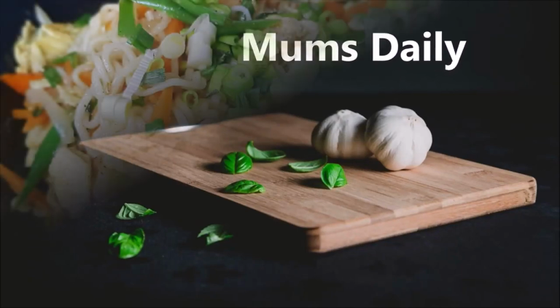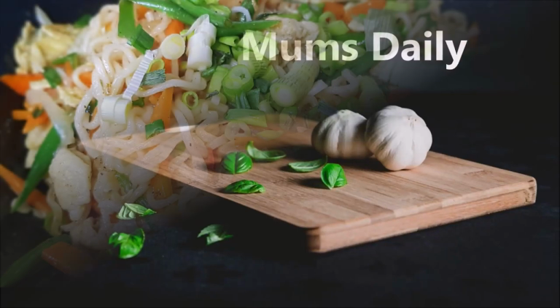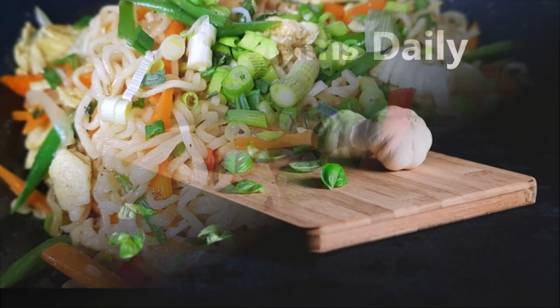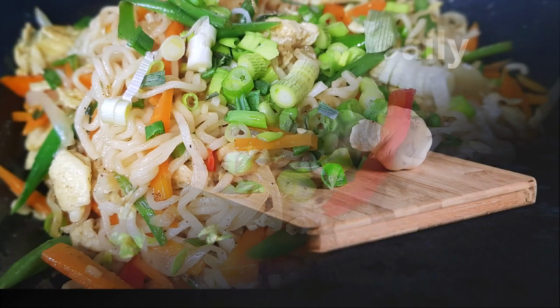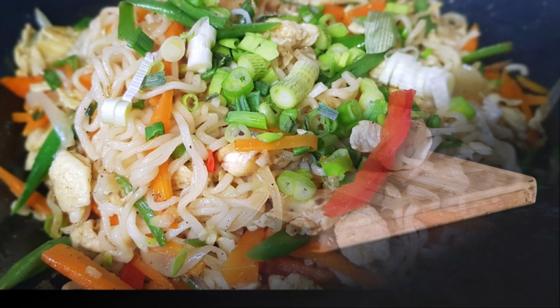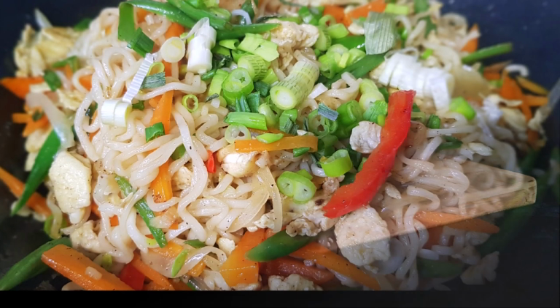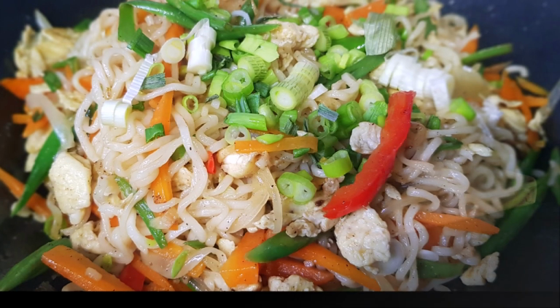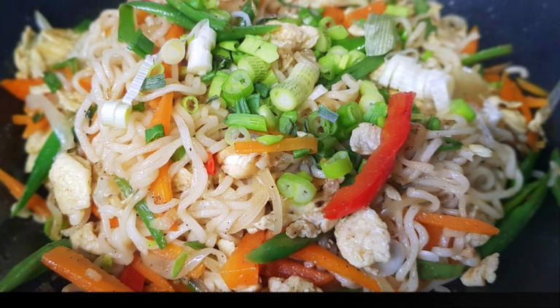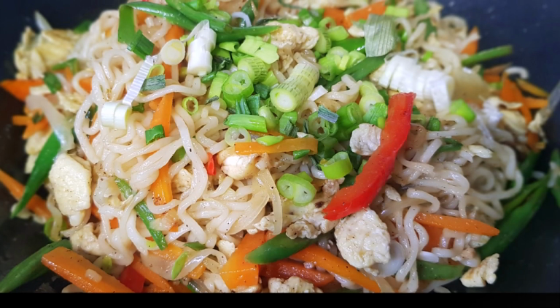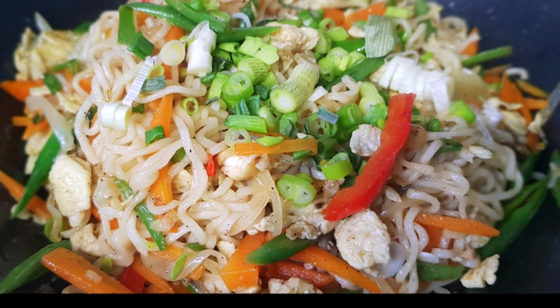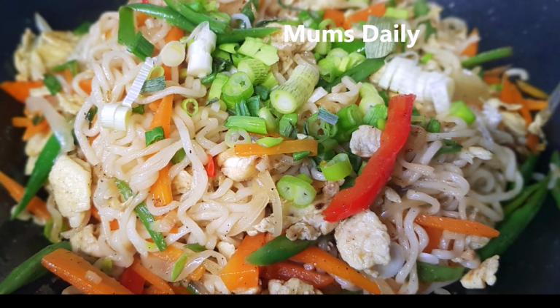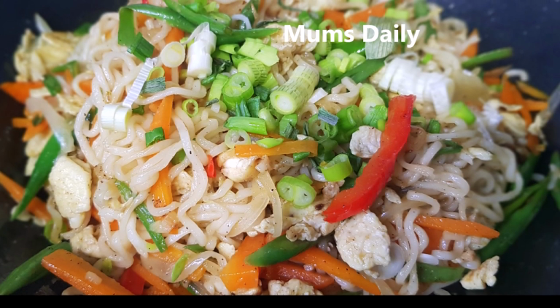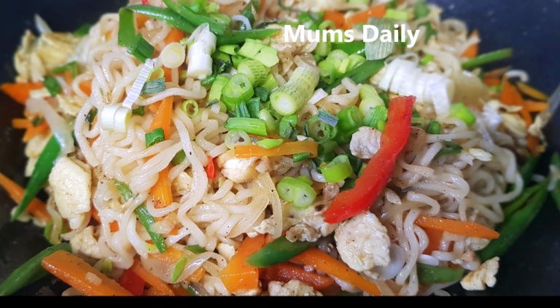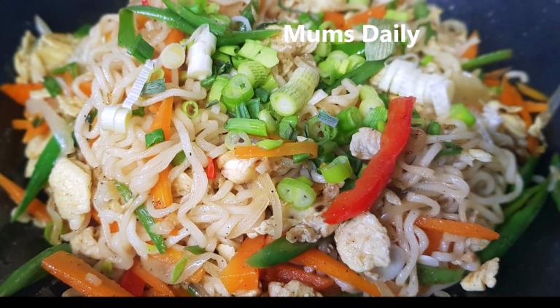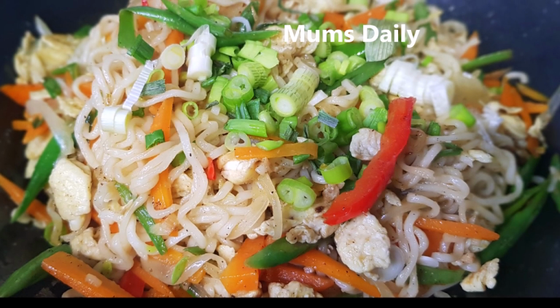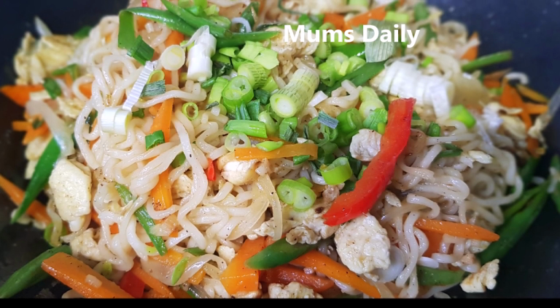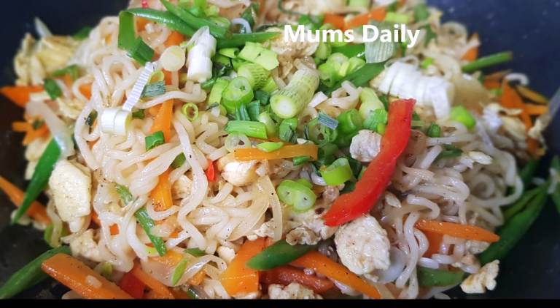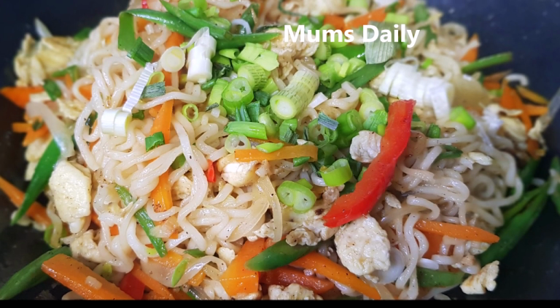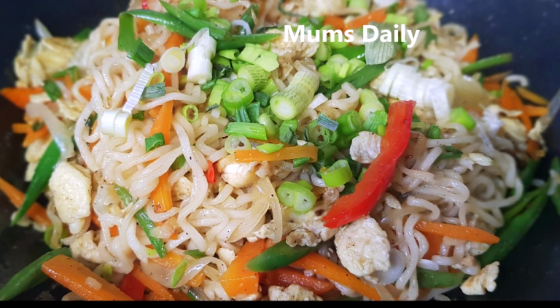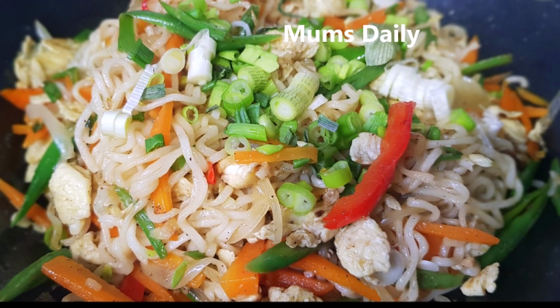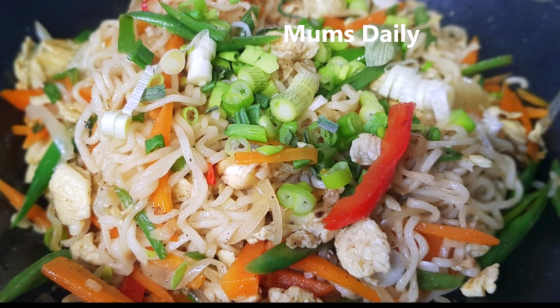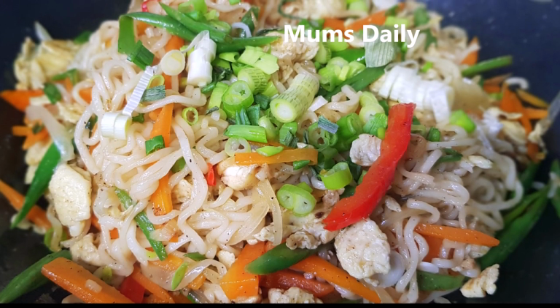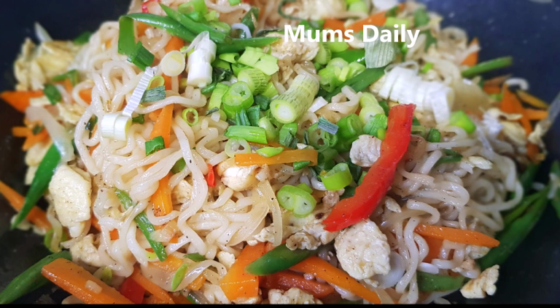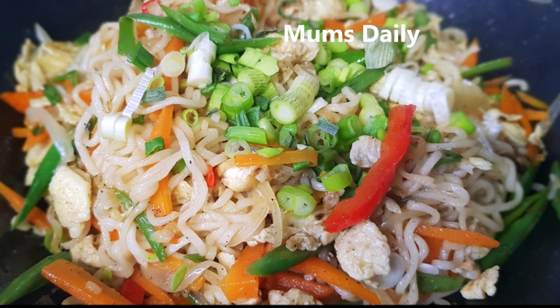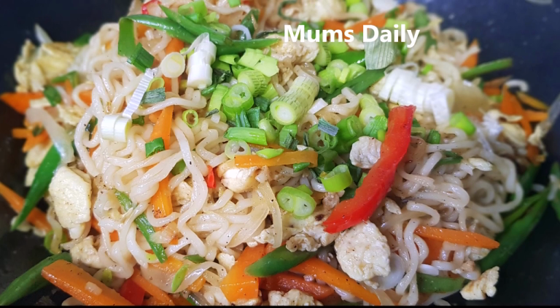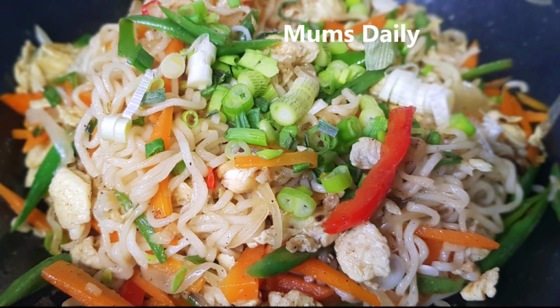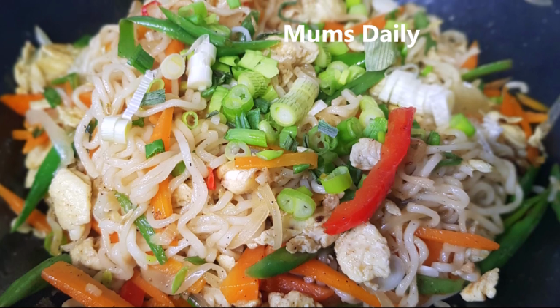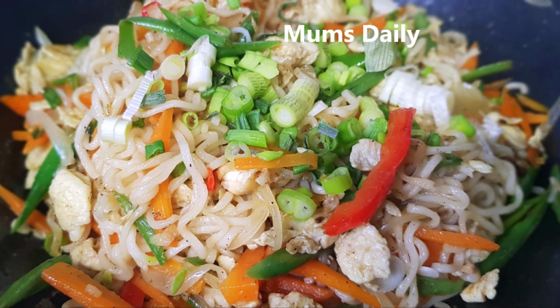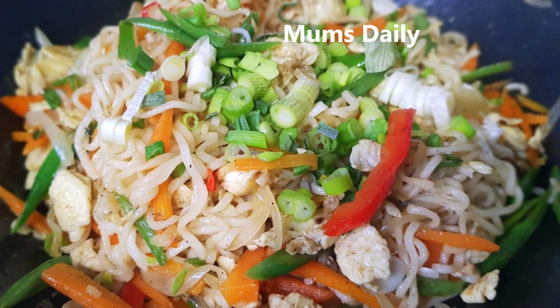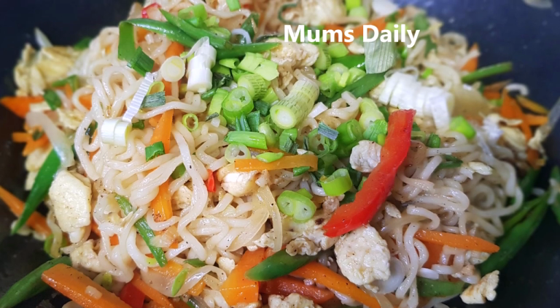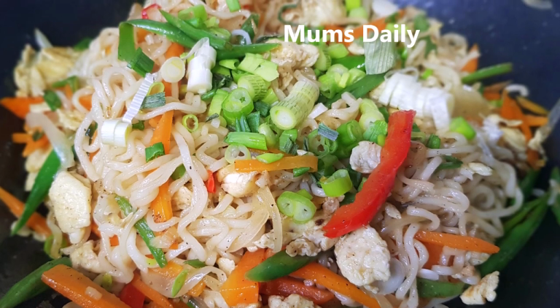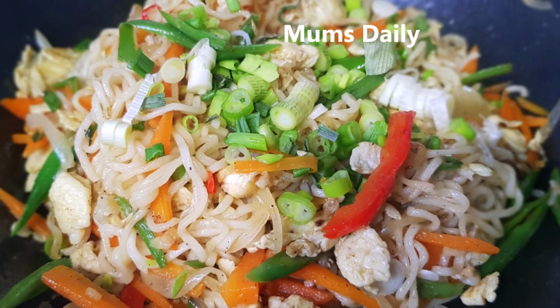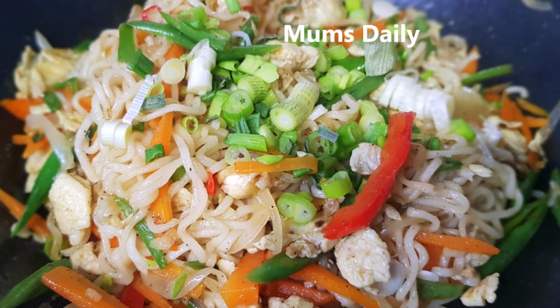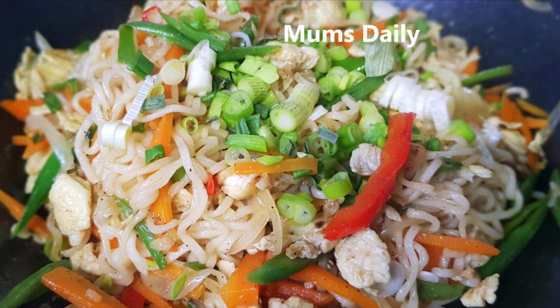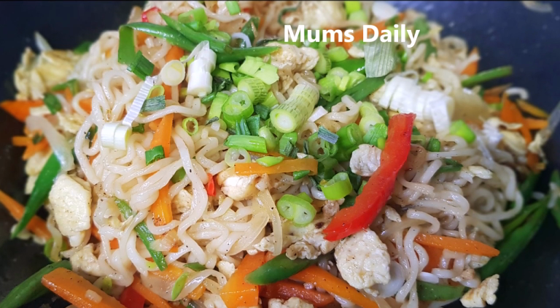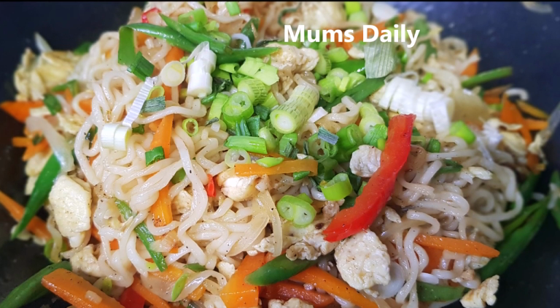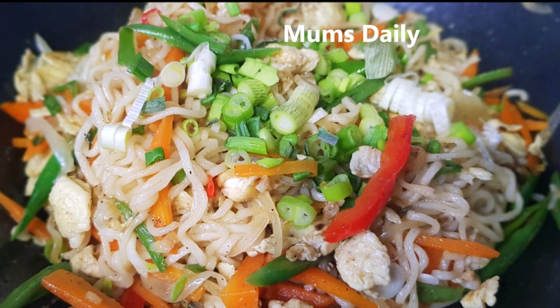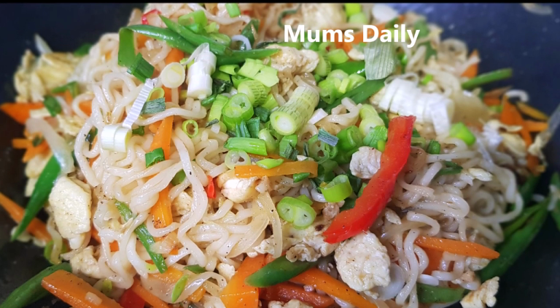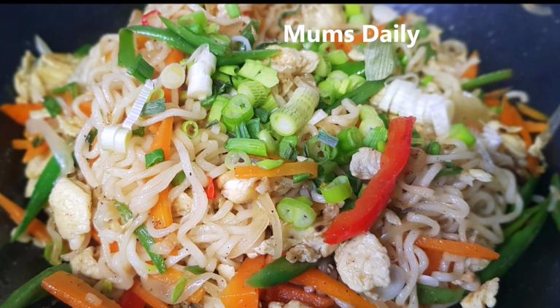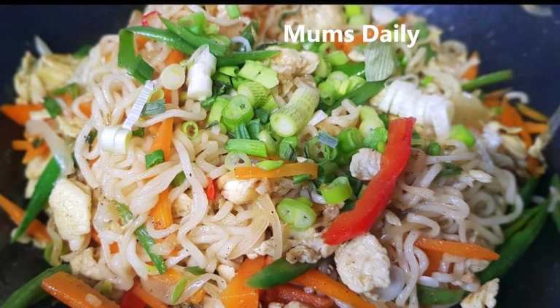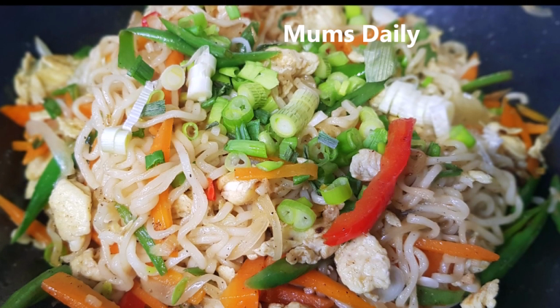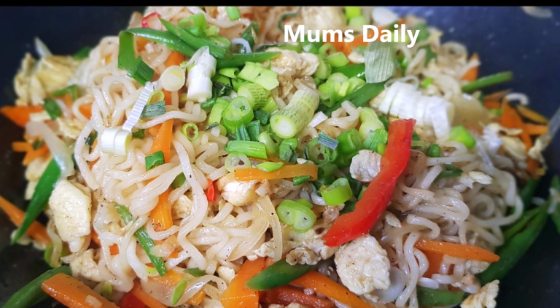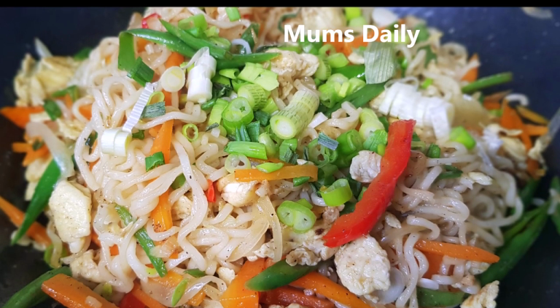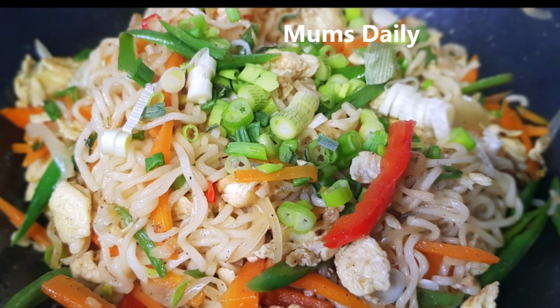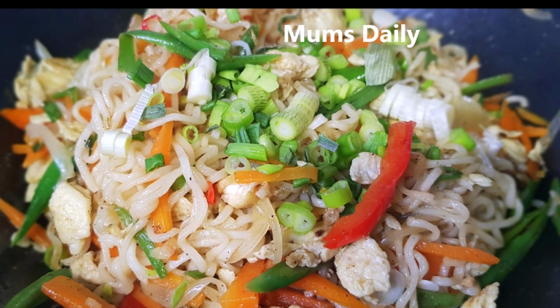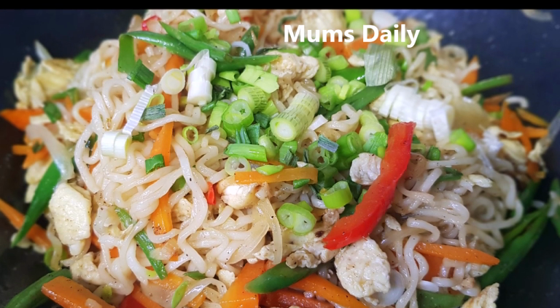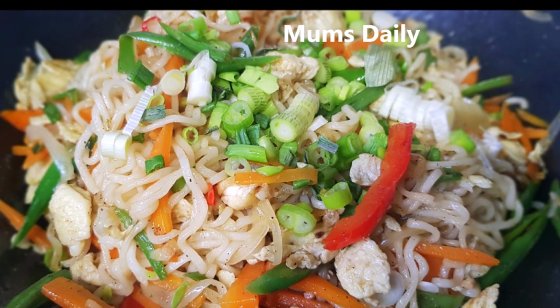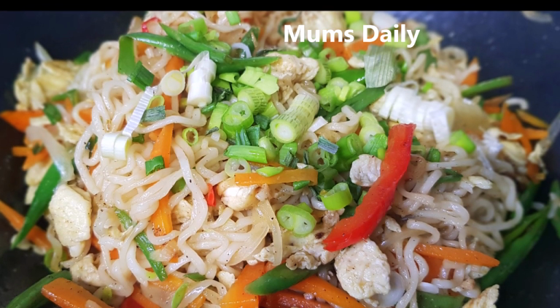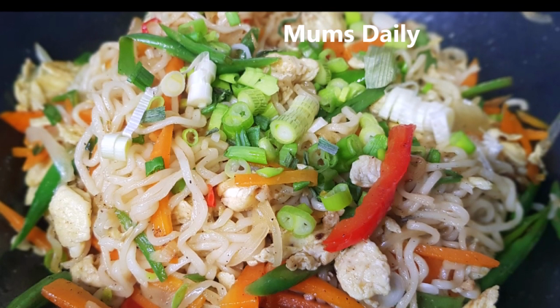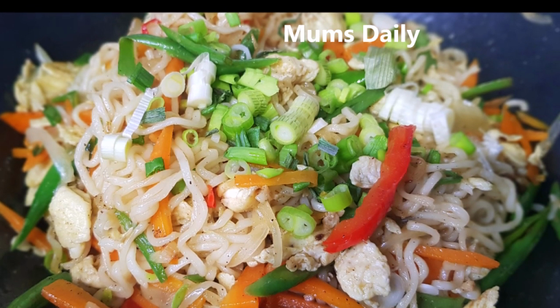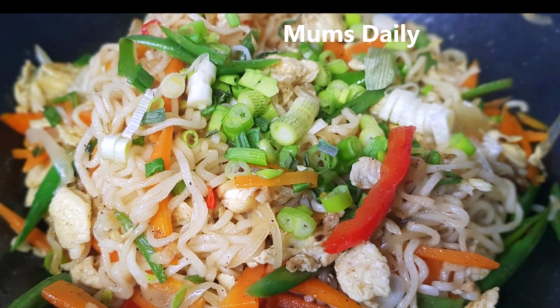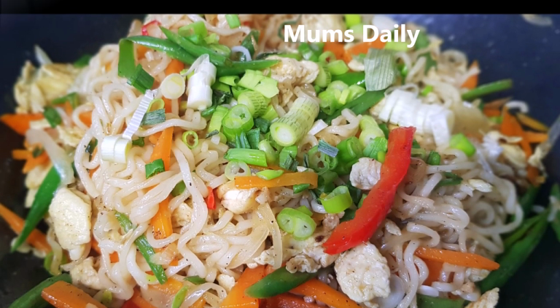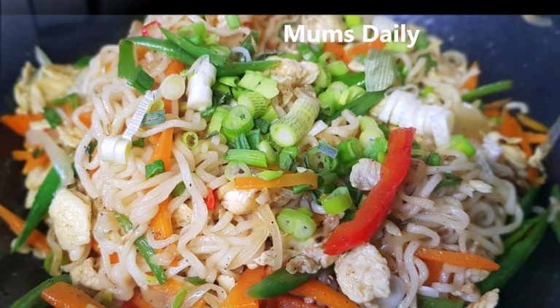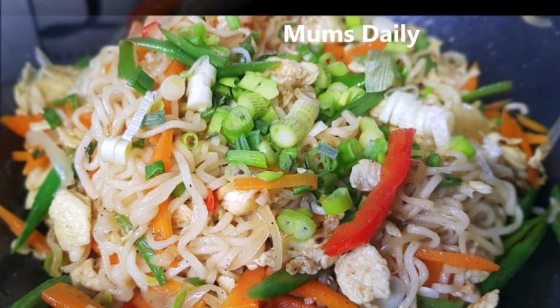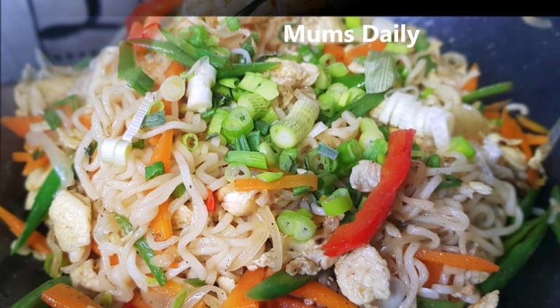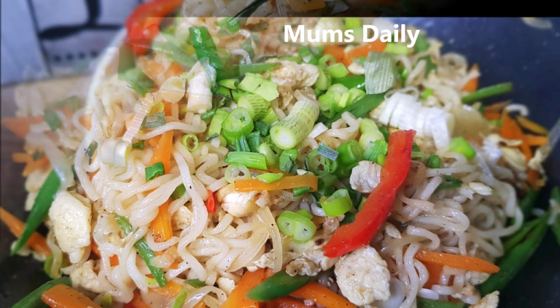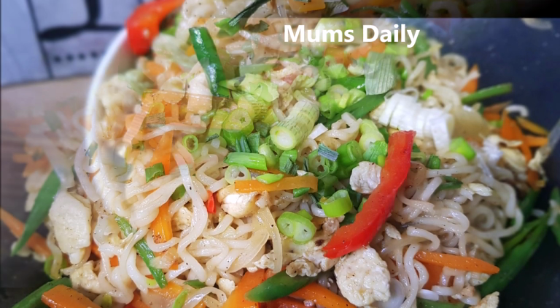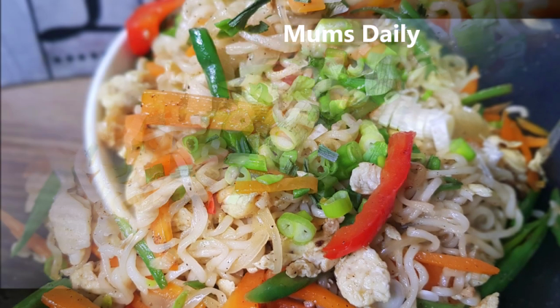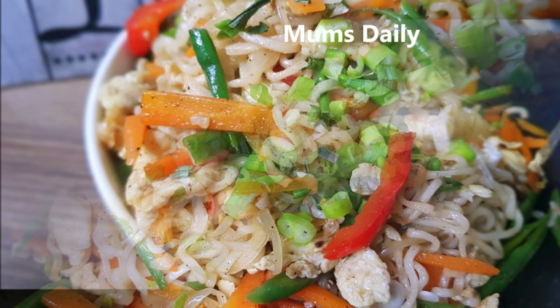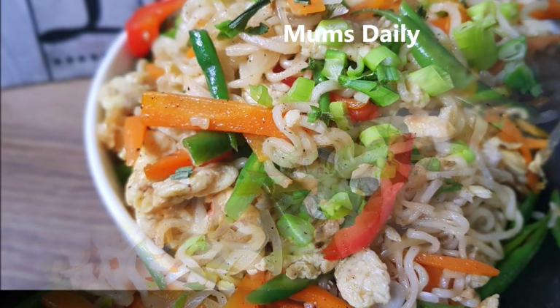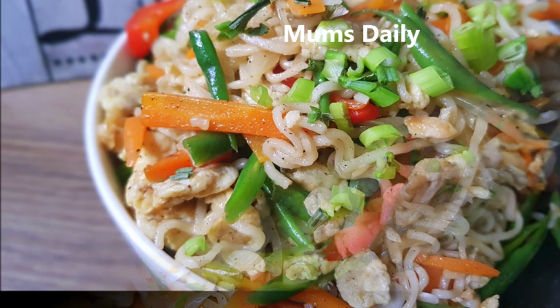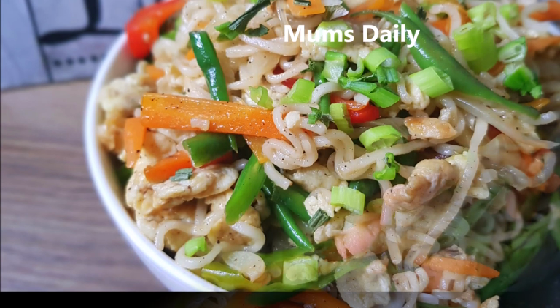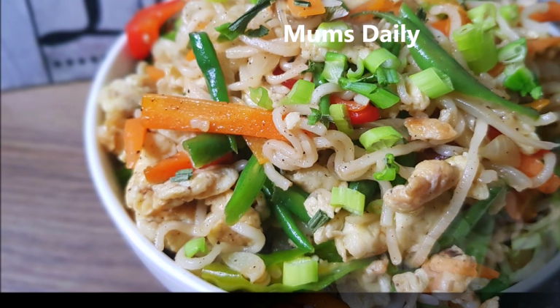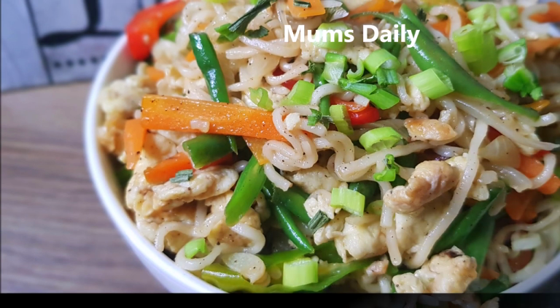Hello friends, welcome back to our channel, Mums Daily. I am here to introduce a noodles recipe.